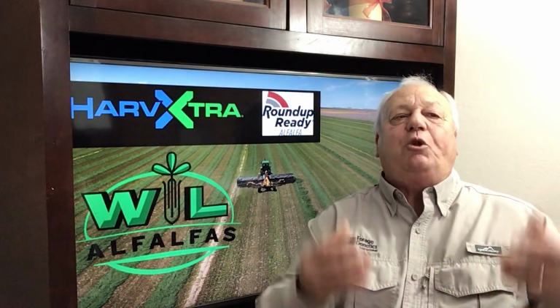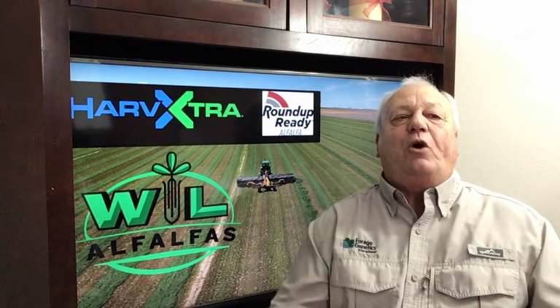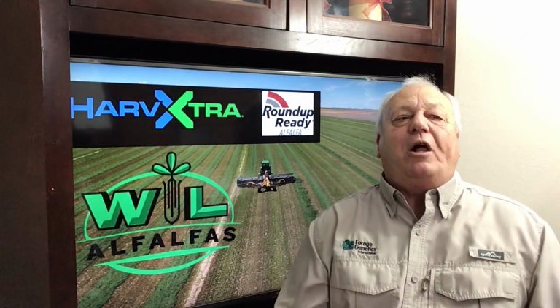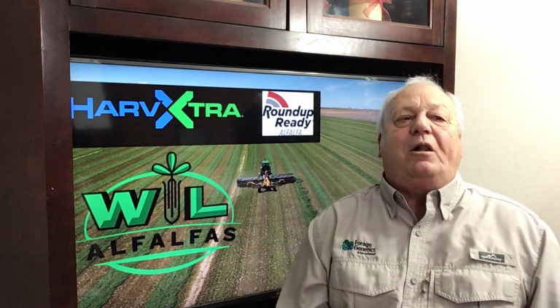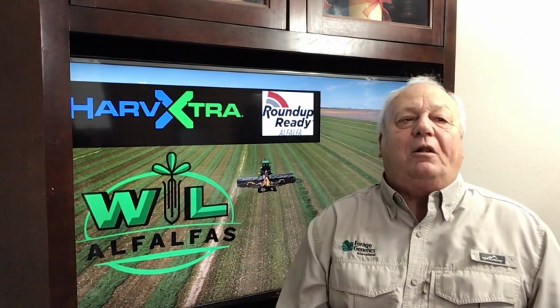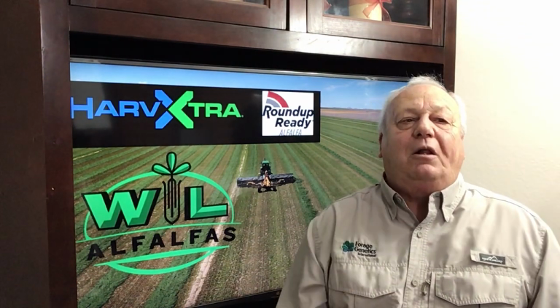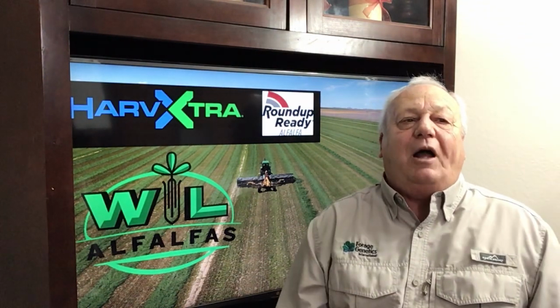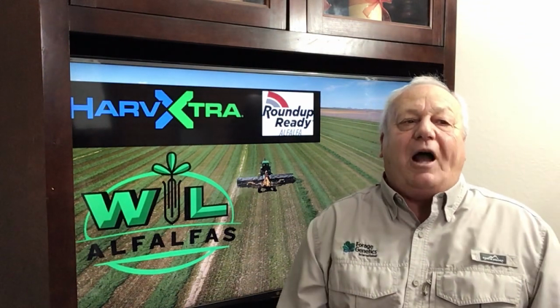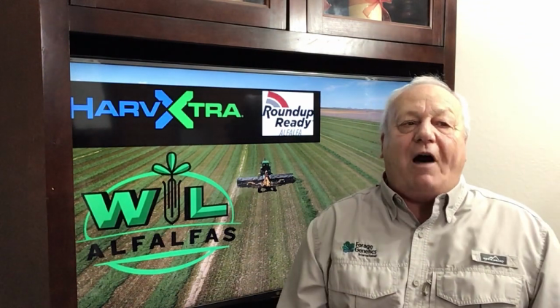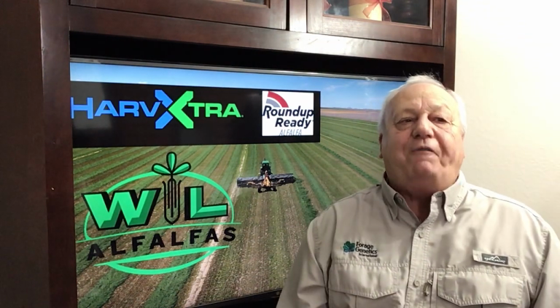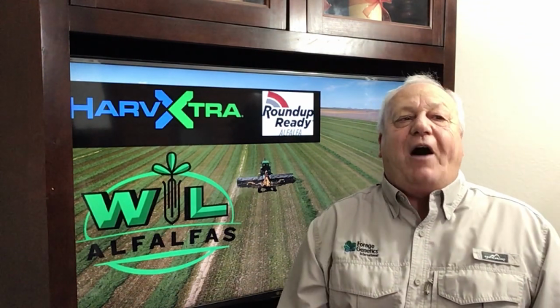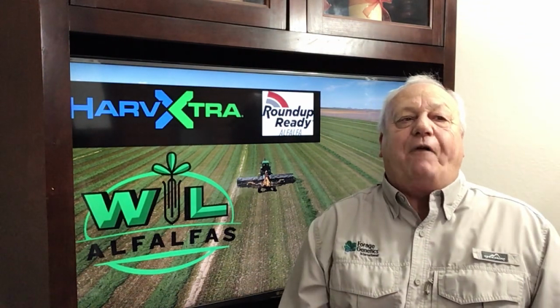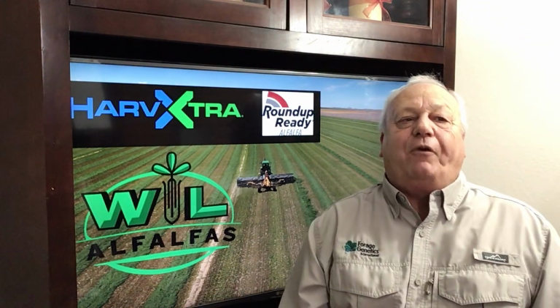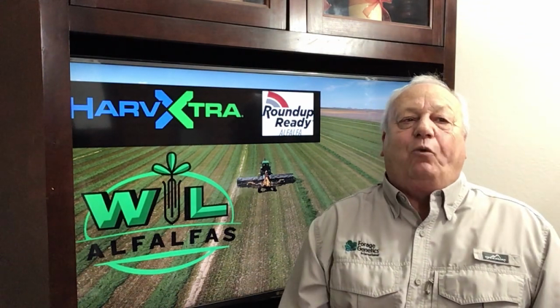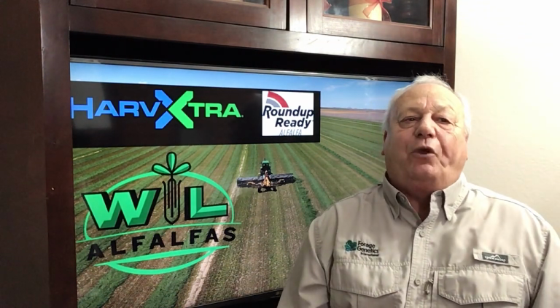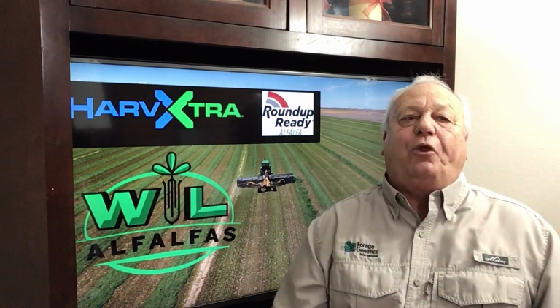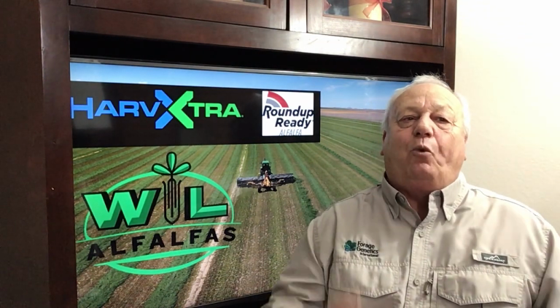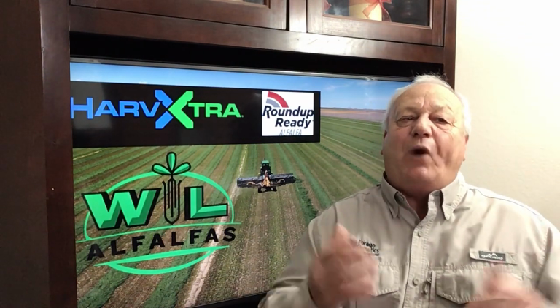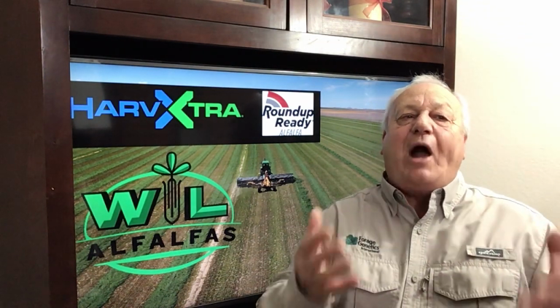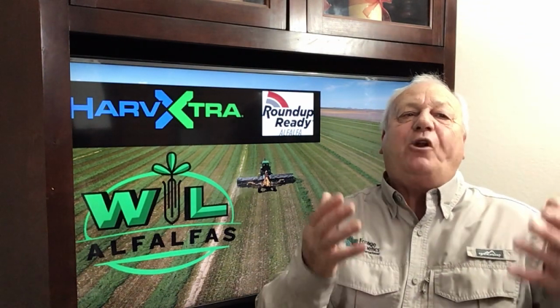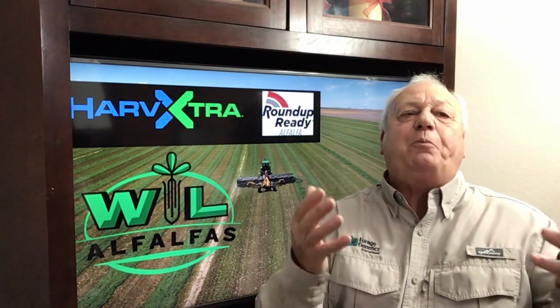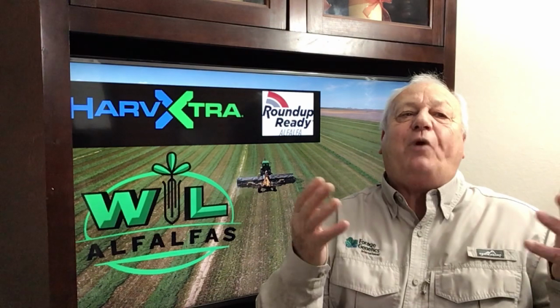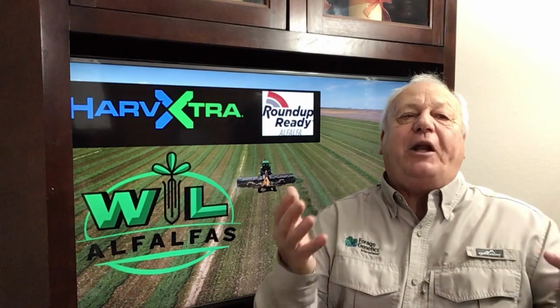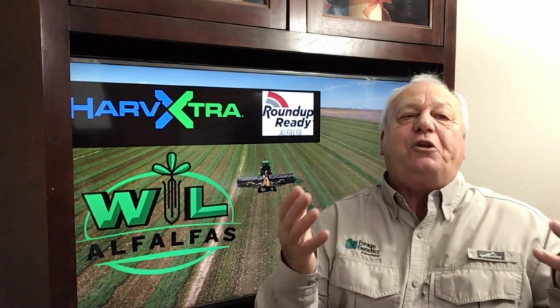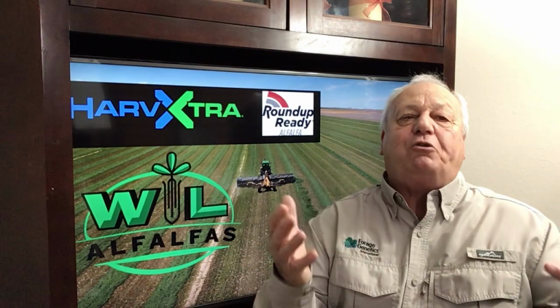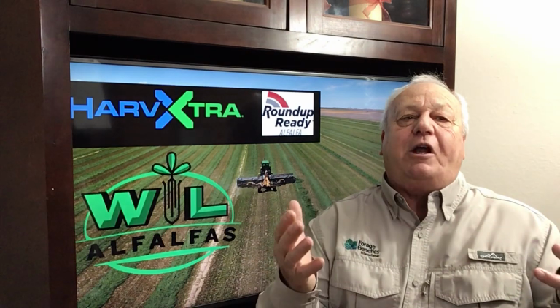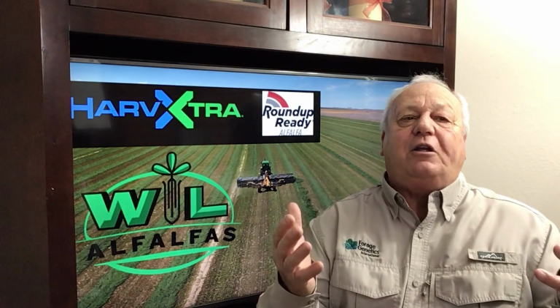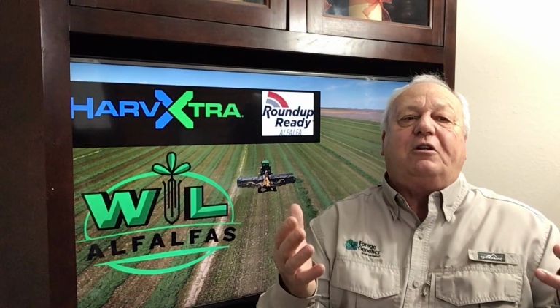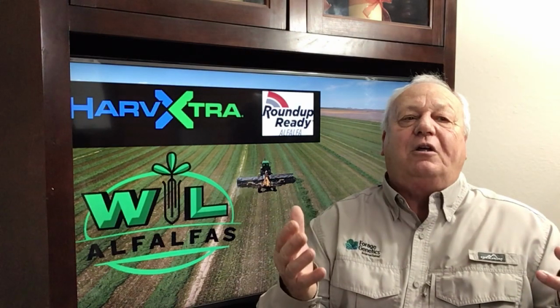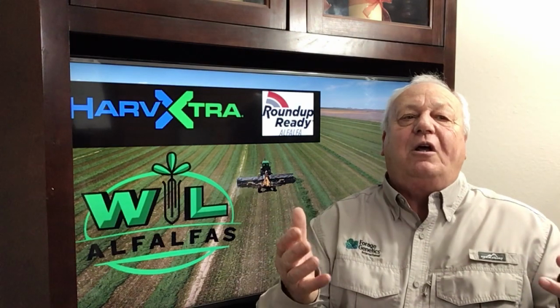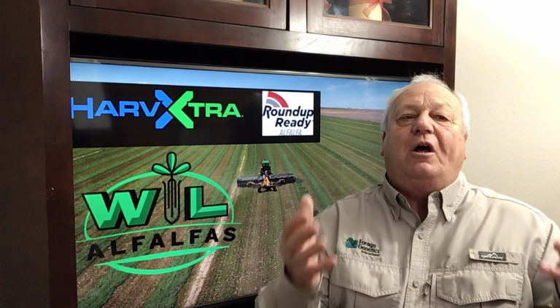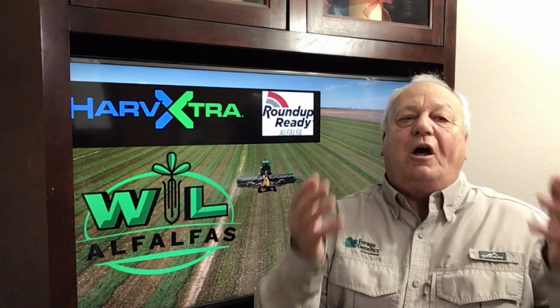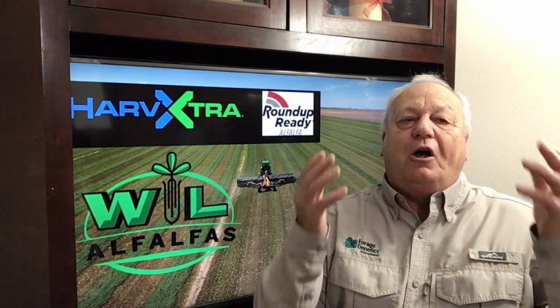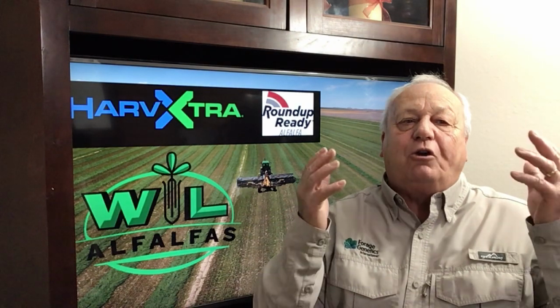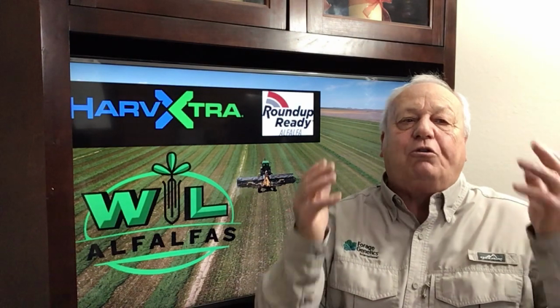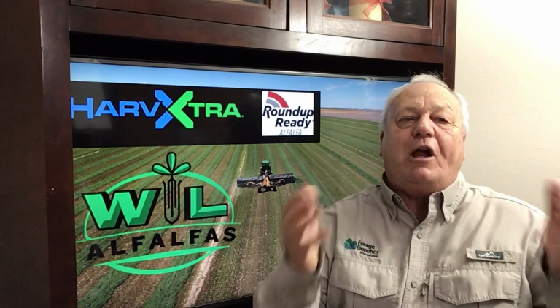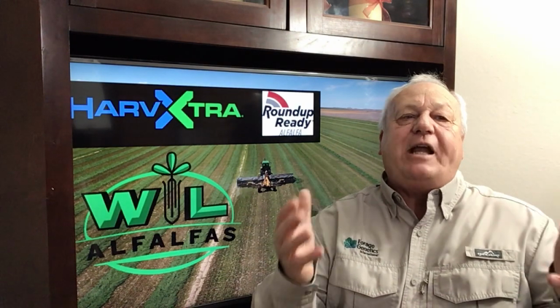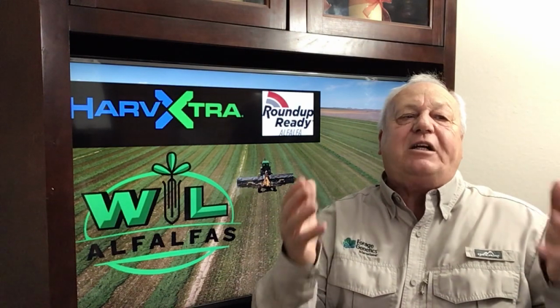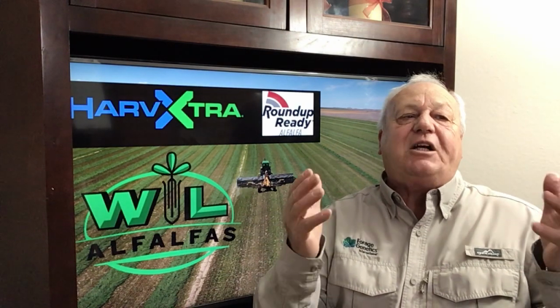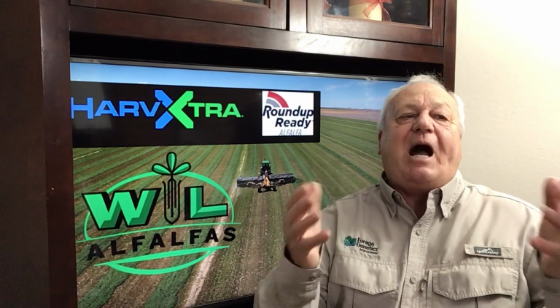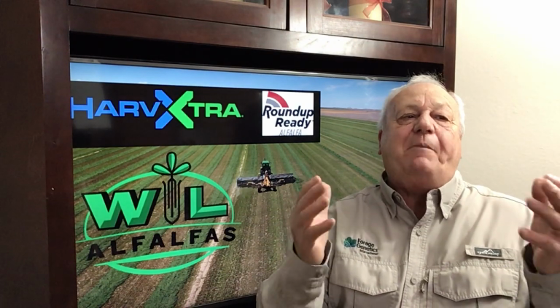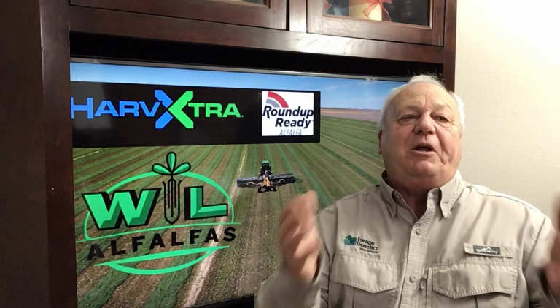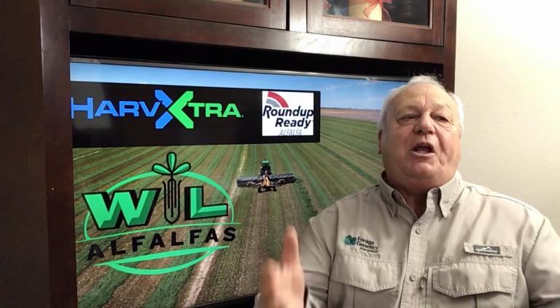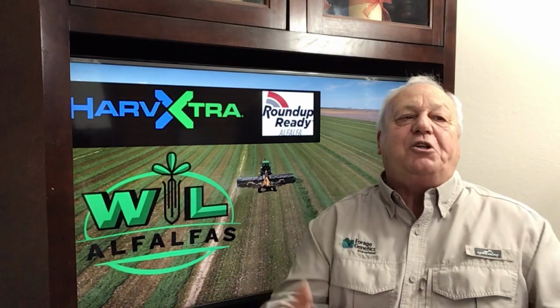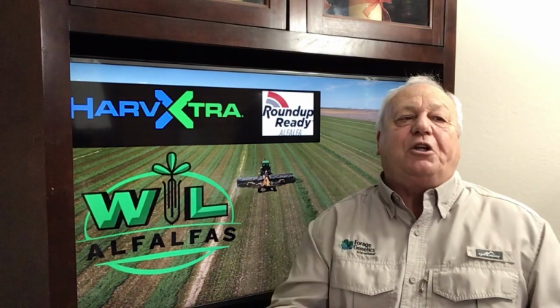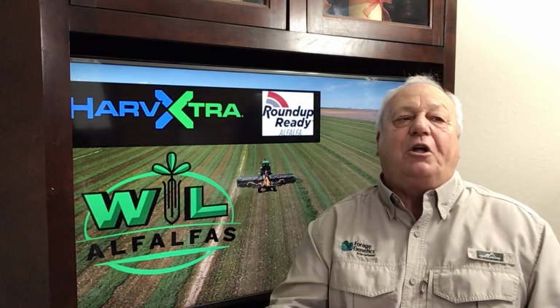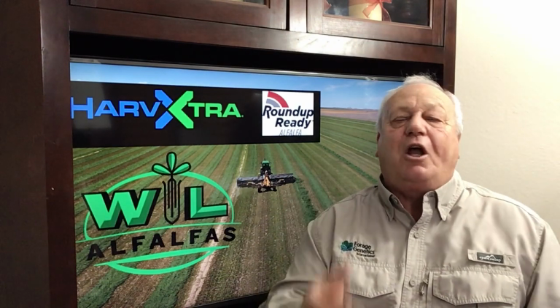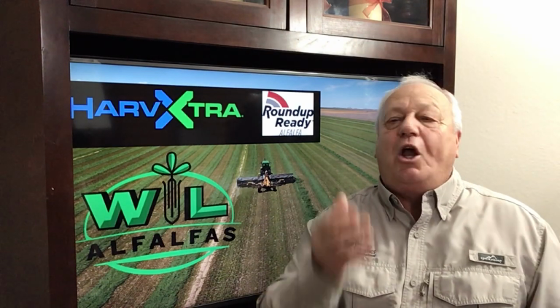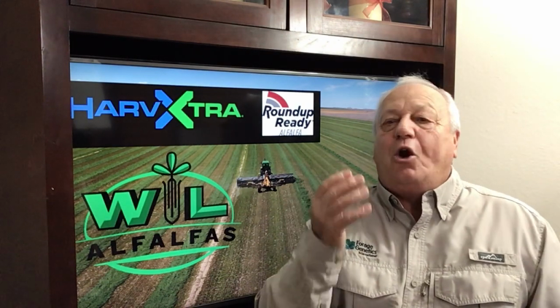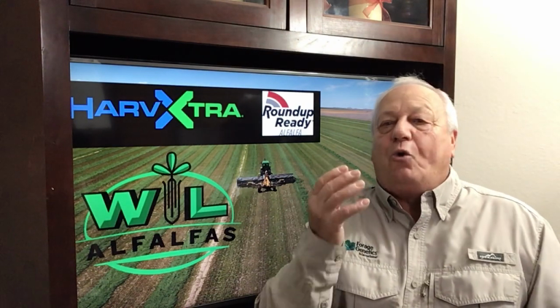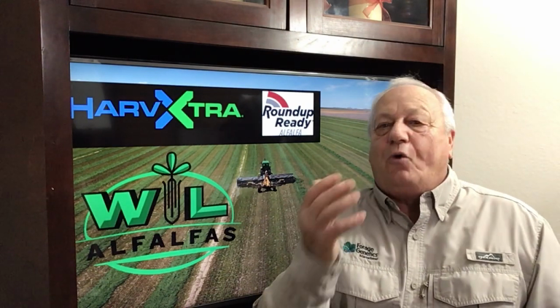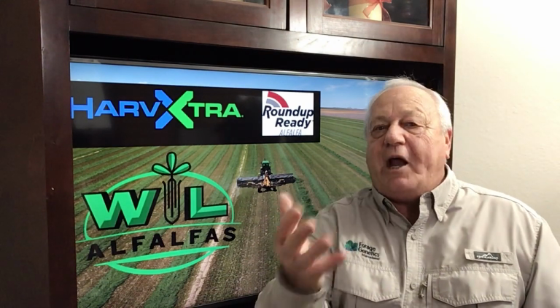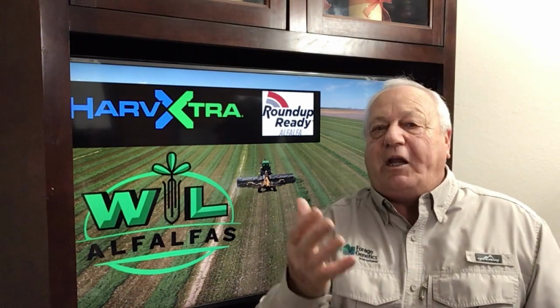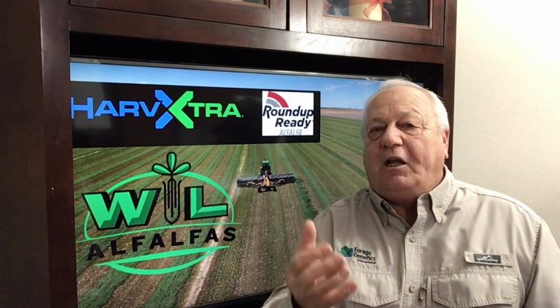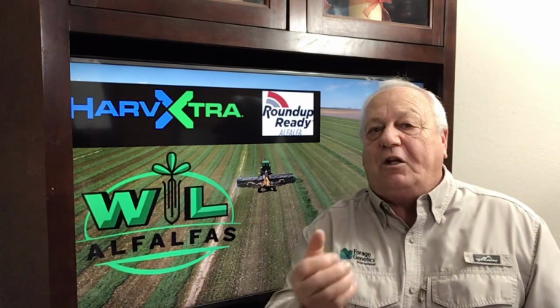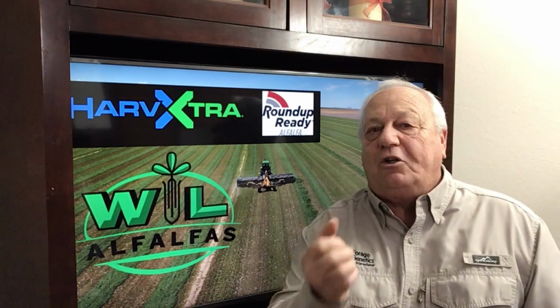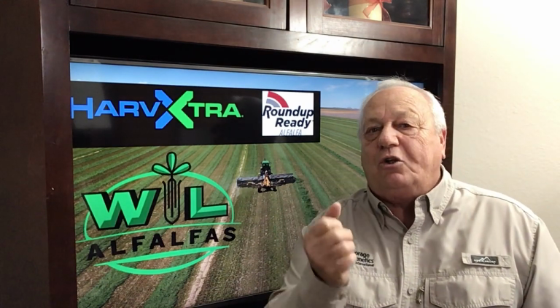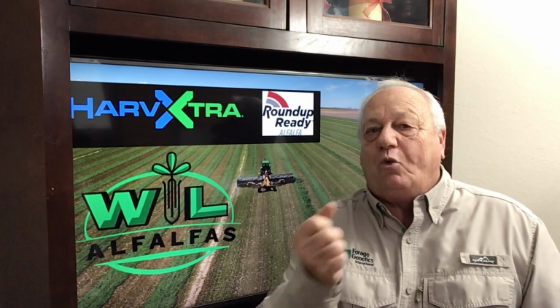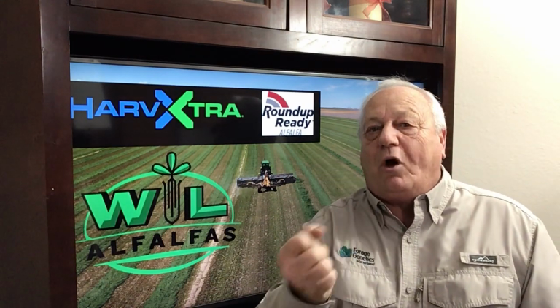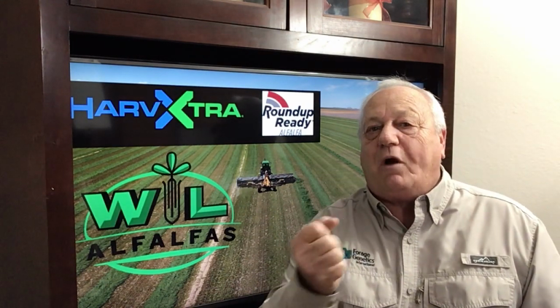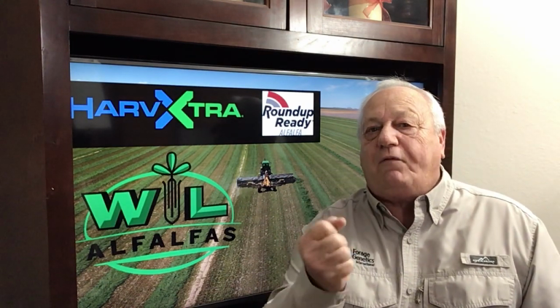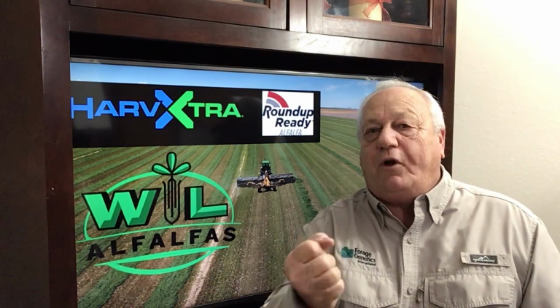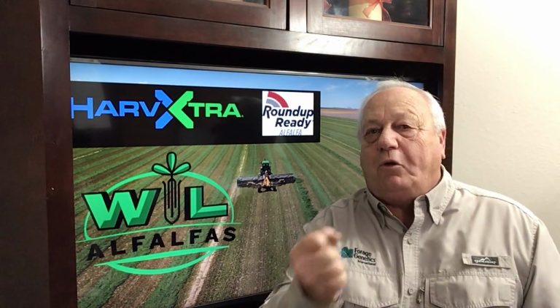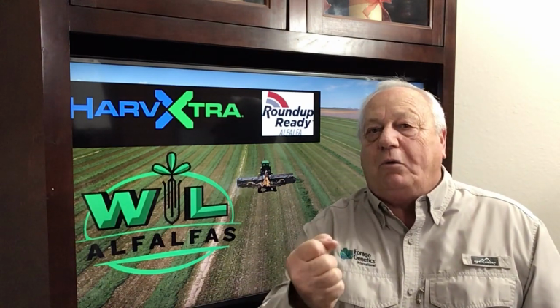WL Alfalfa with the Roundup Ready trait — a great combination, ready to work for you.